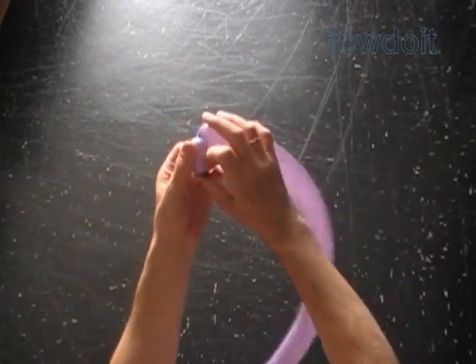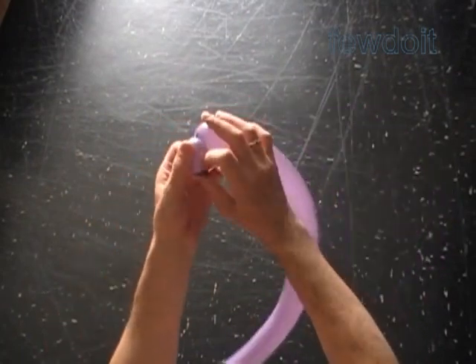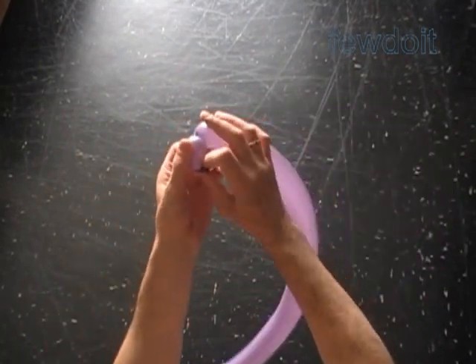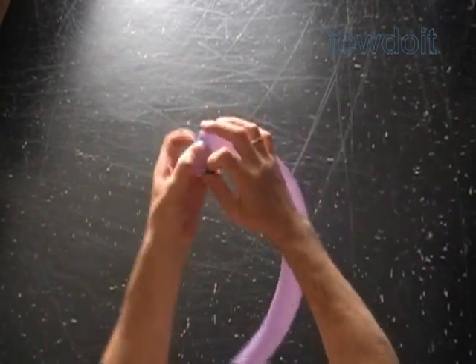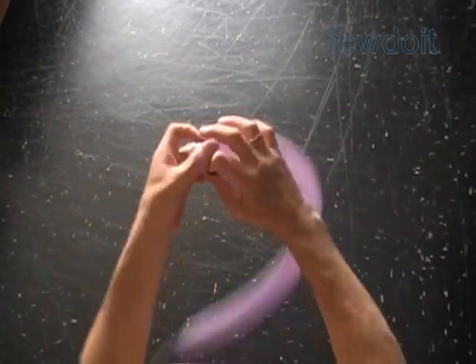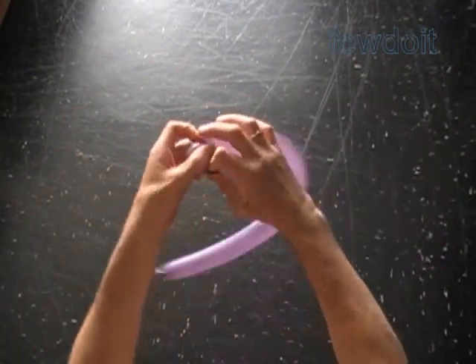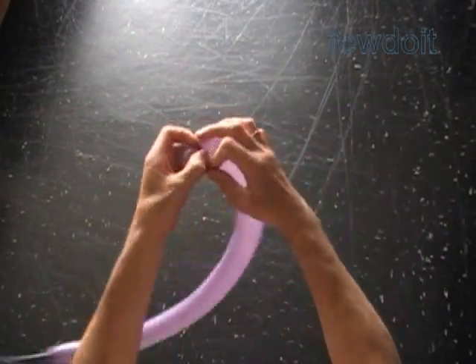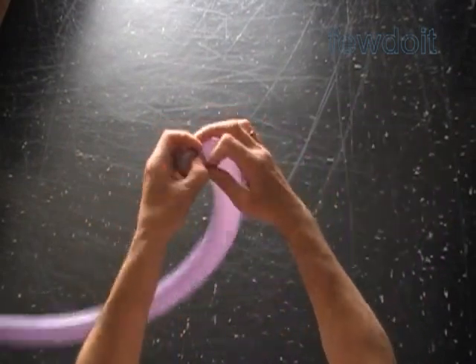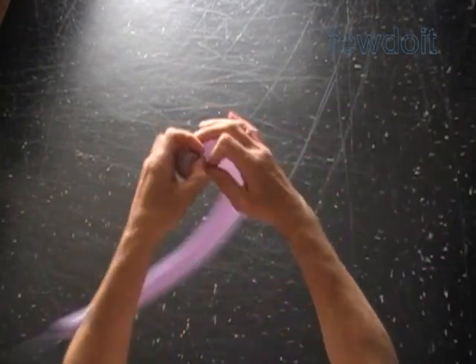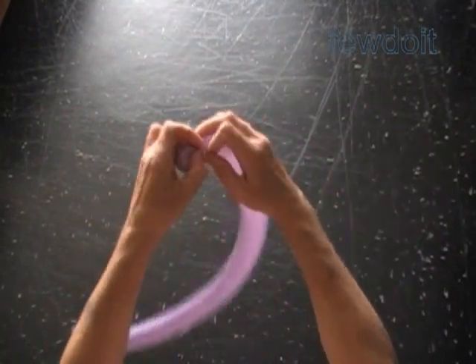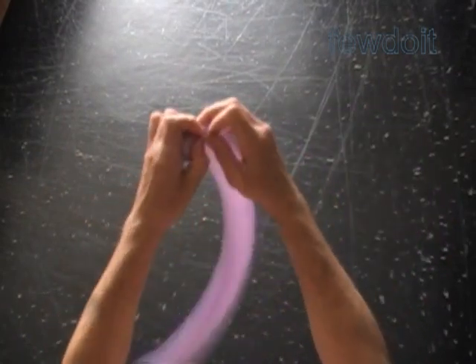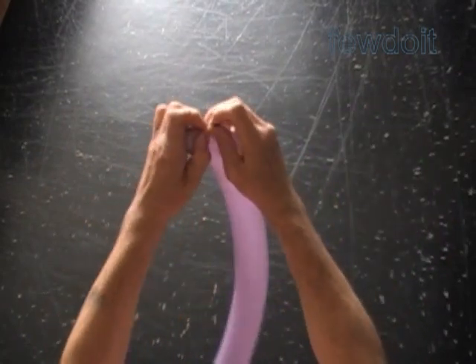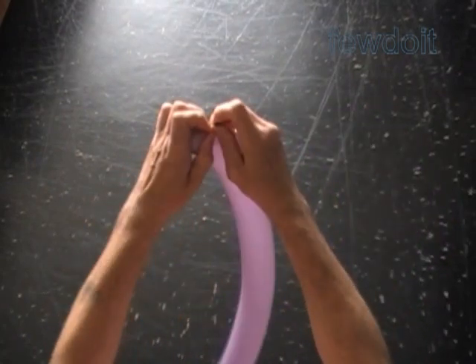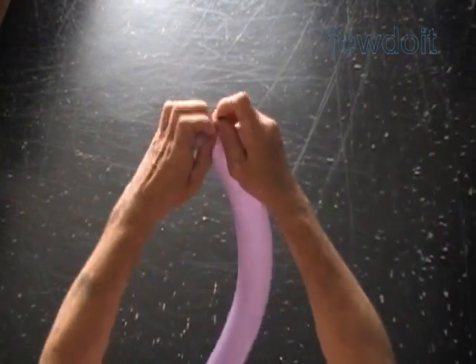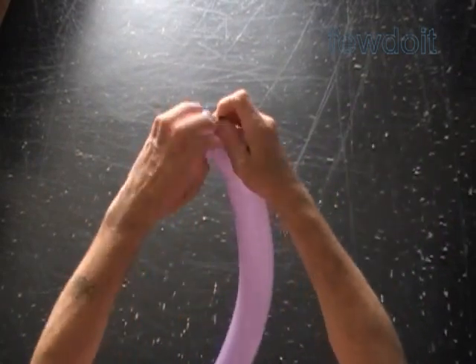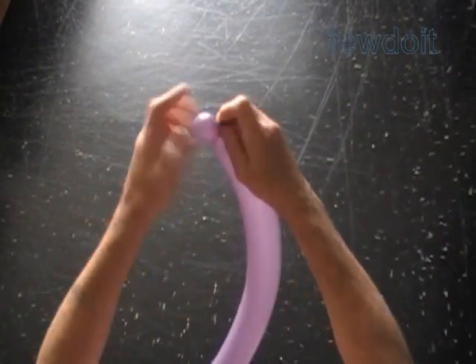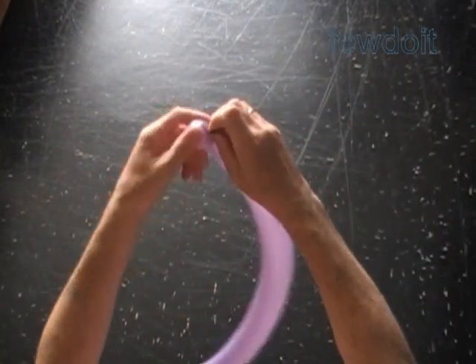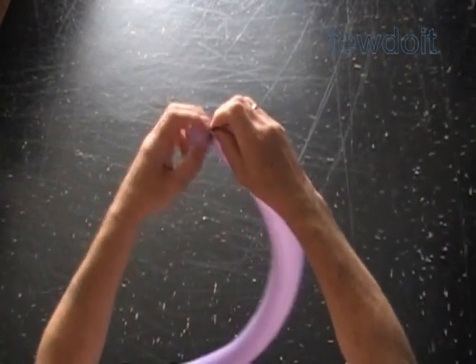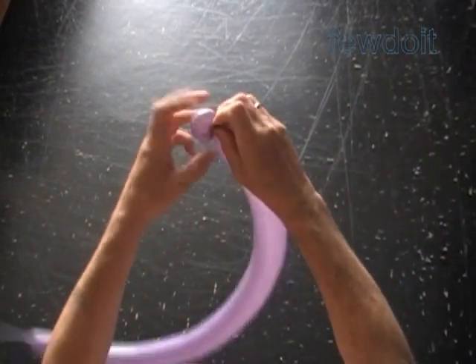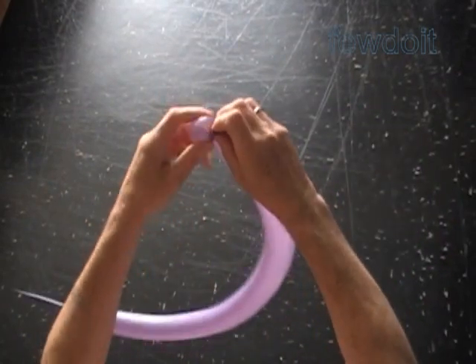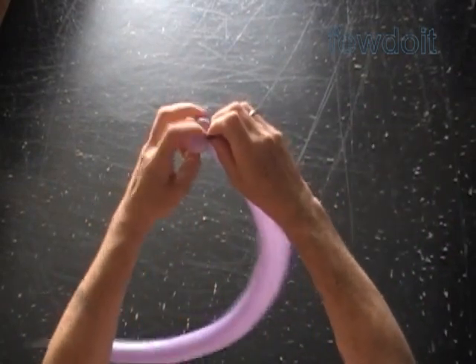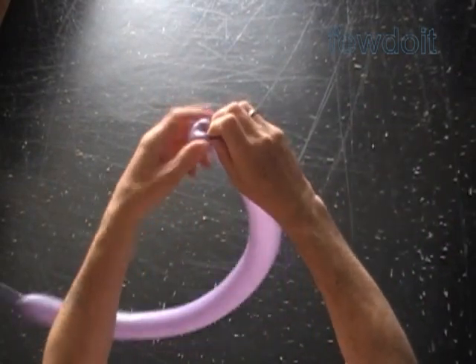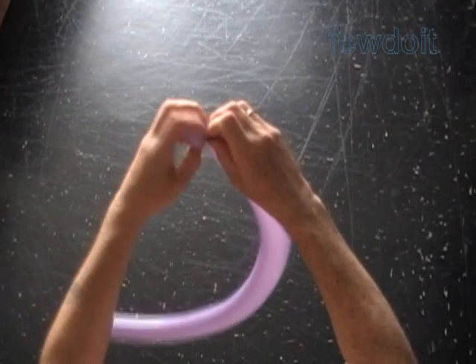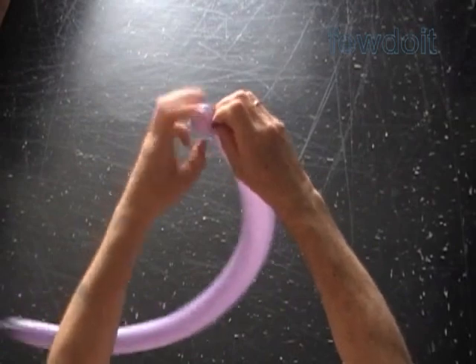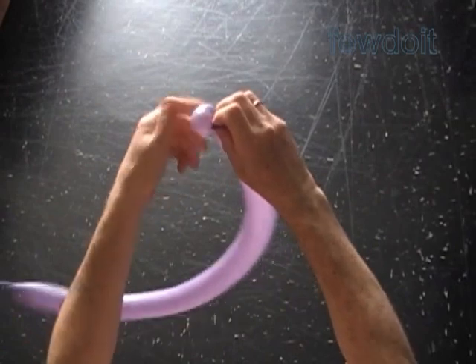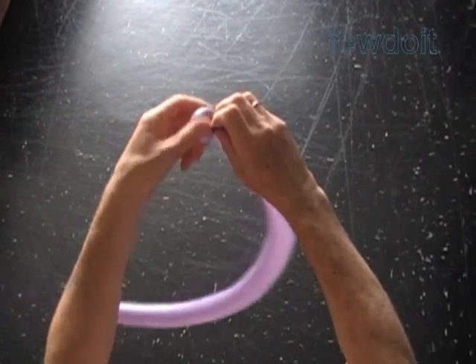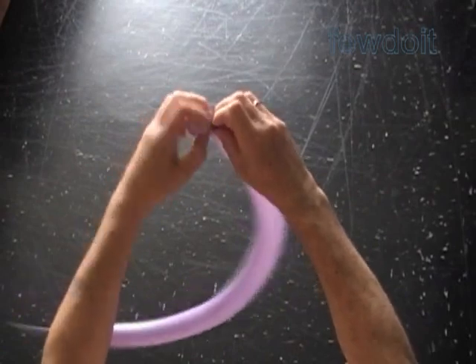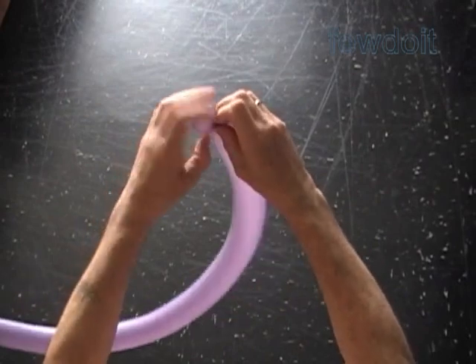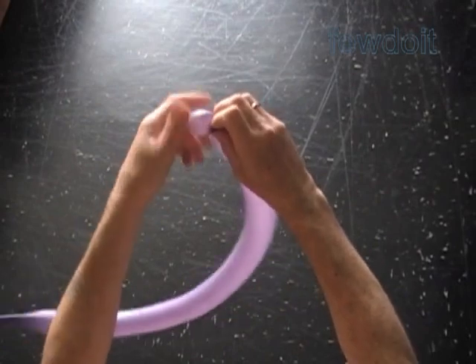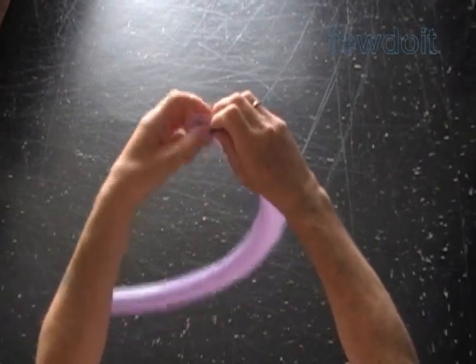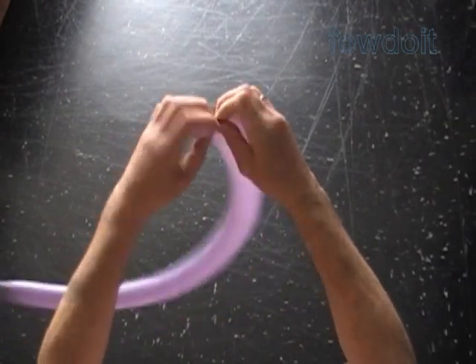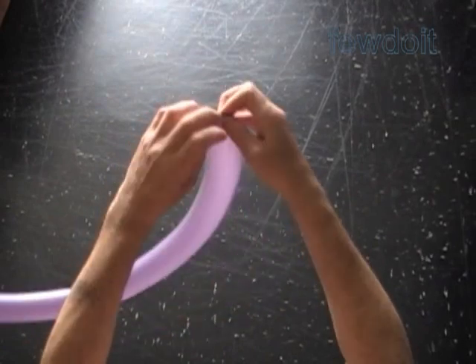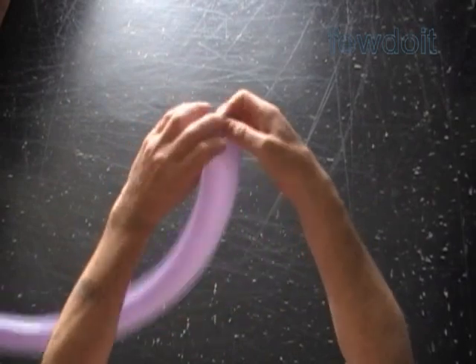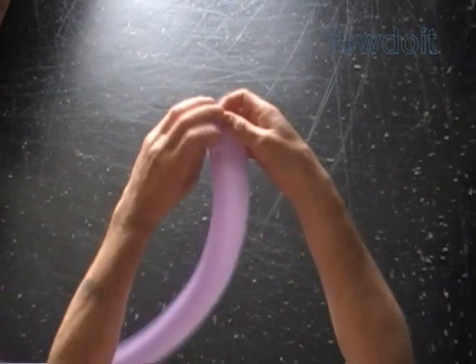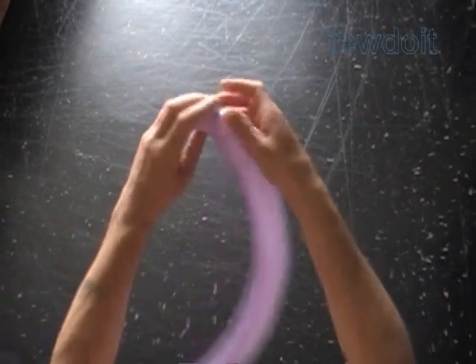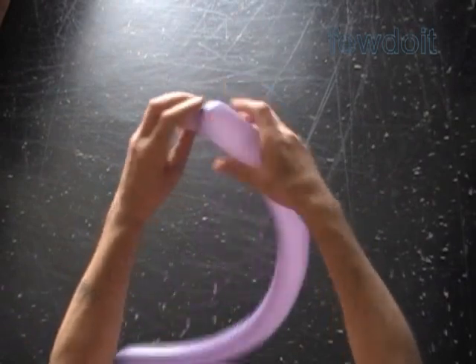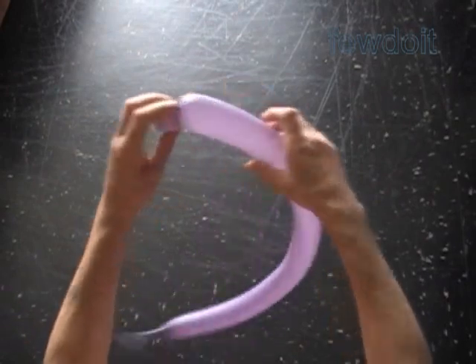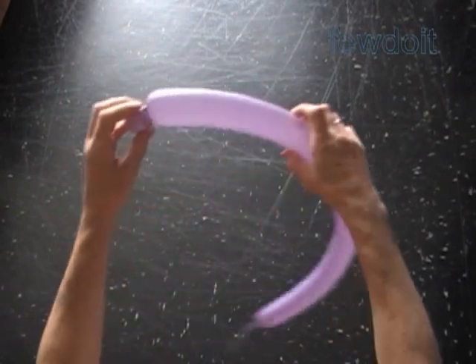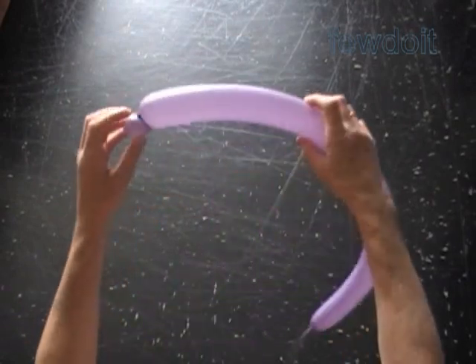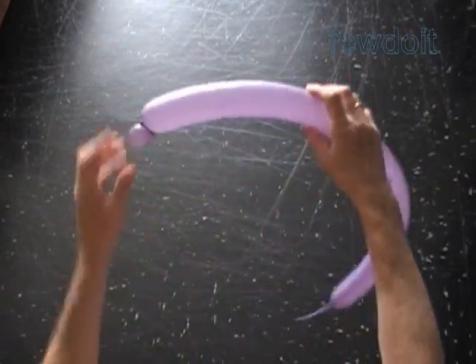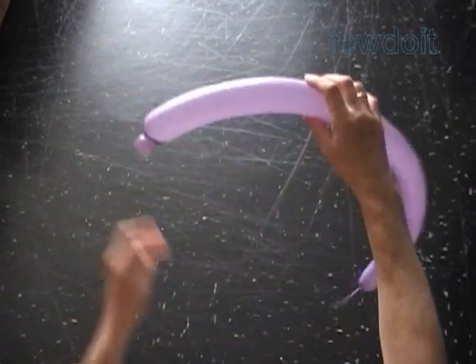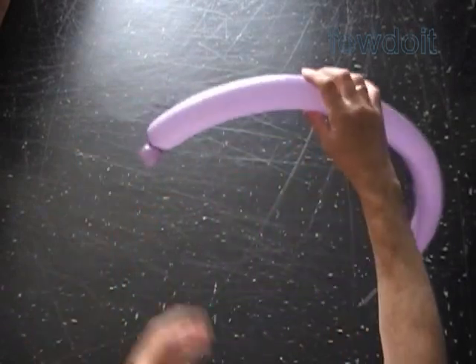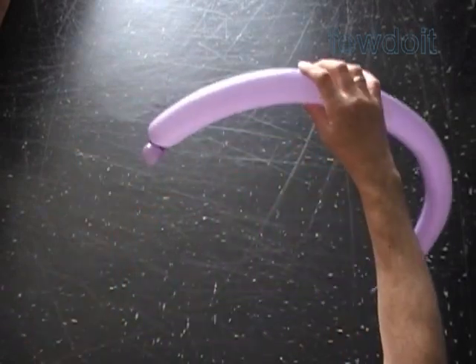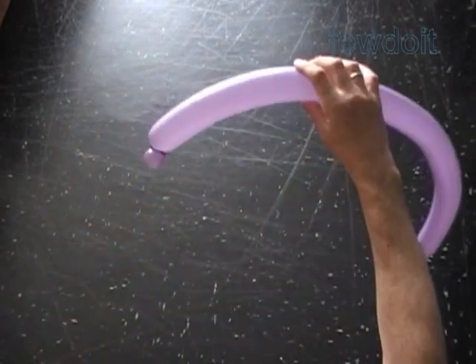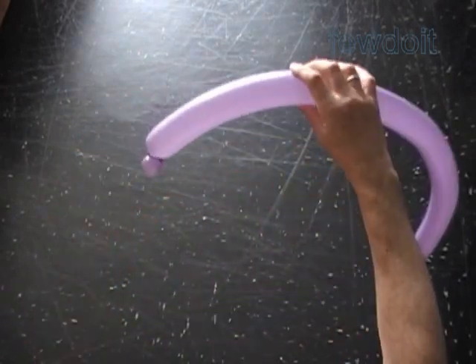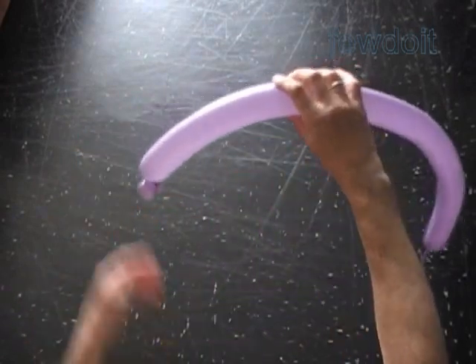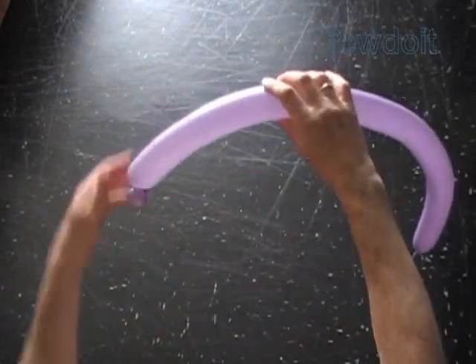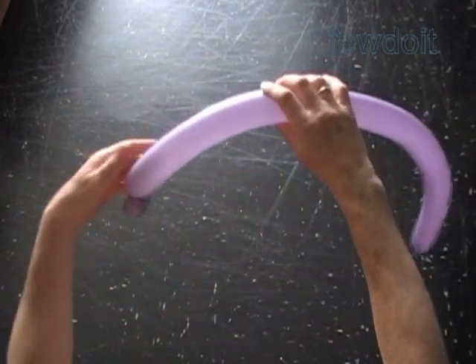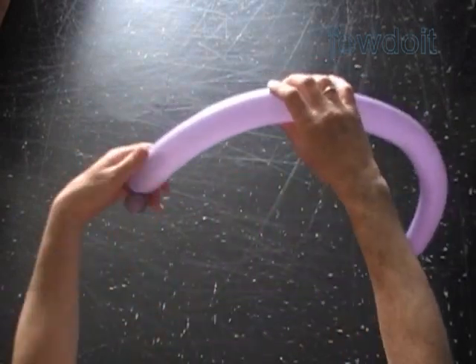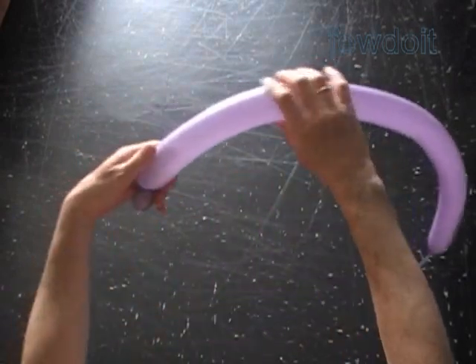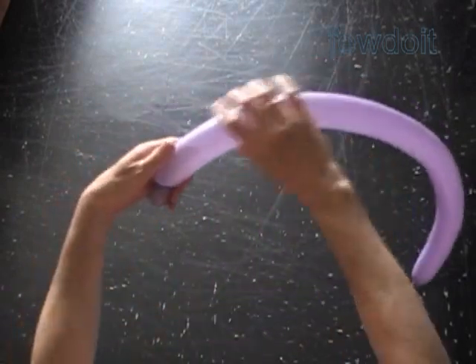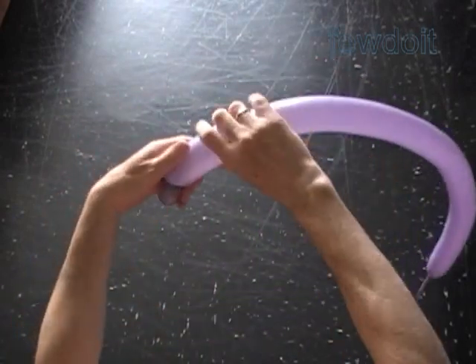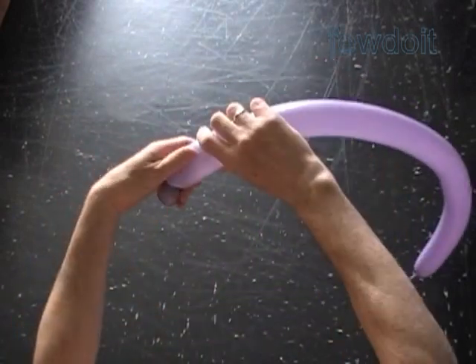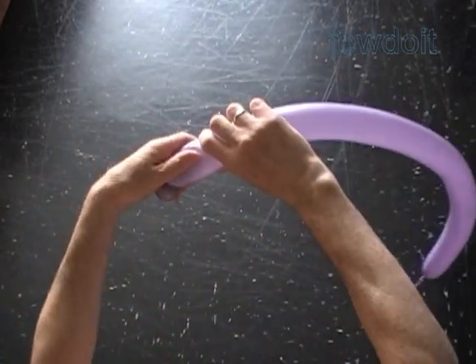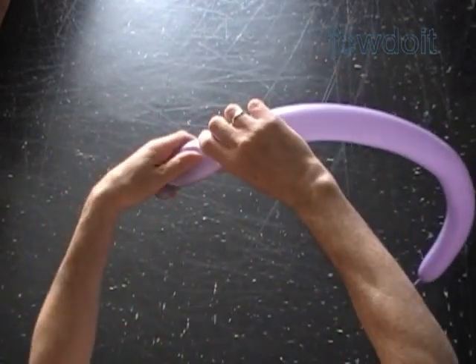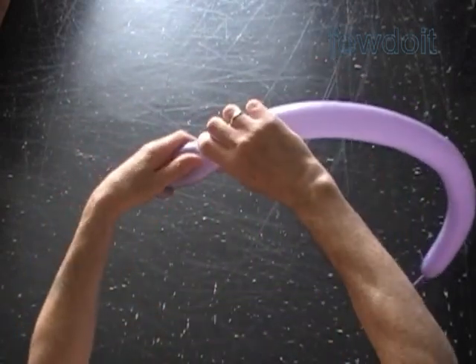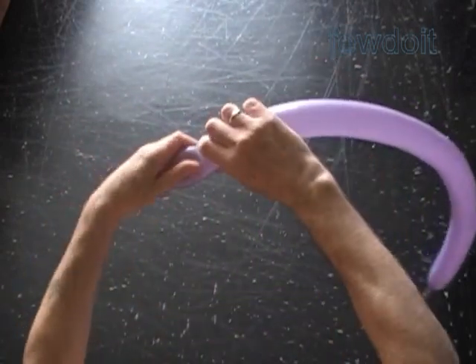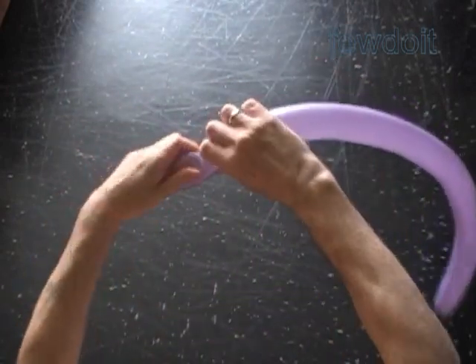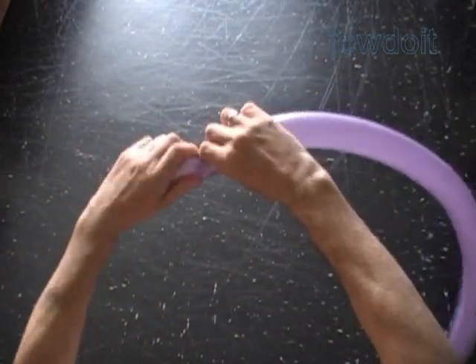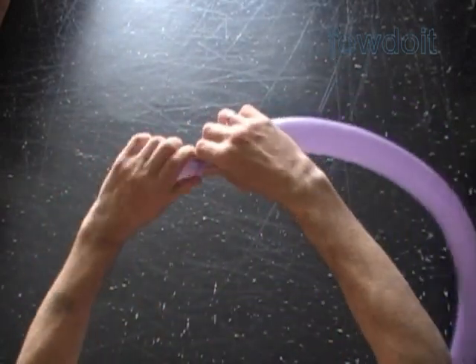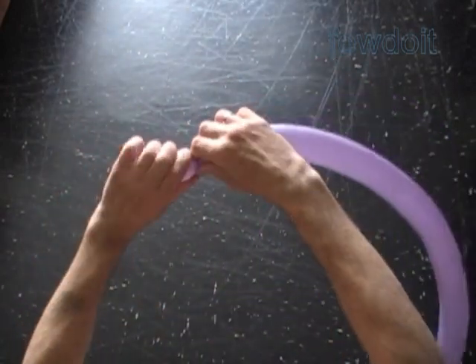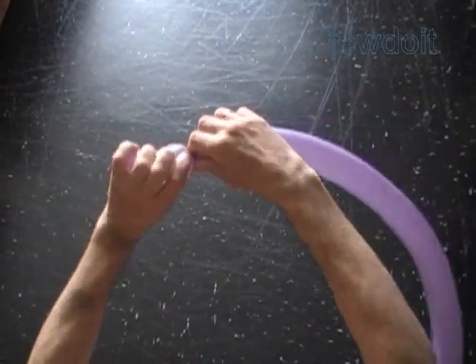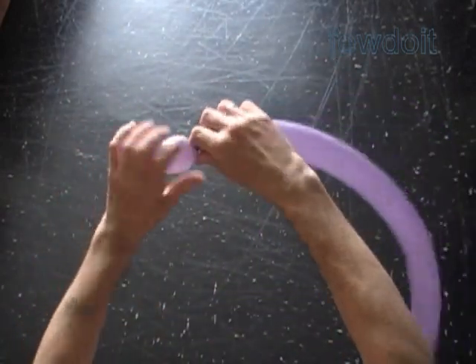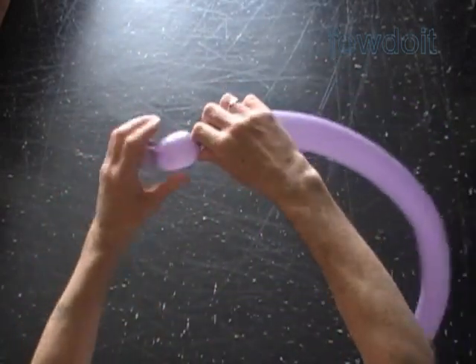Lock both ends of the first bubble in one lock twist. Twist the second about two inch bubble.